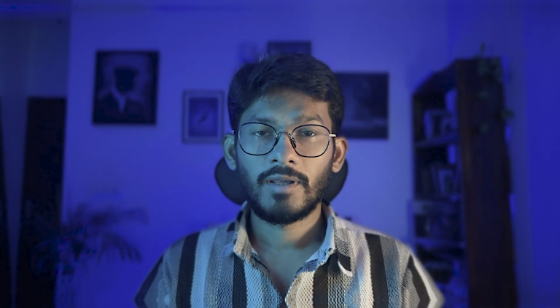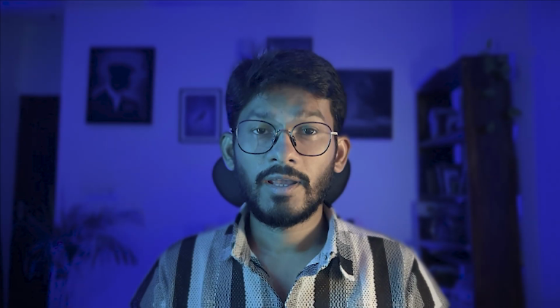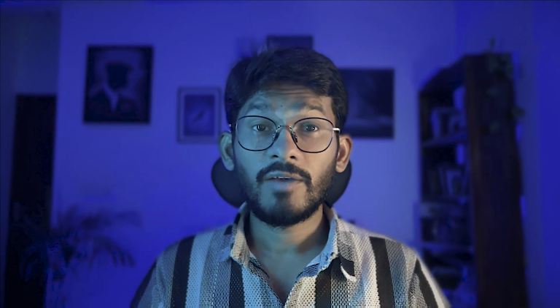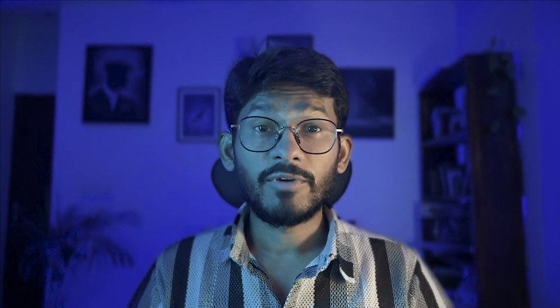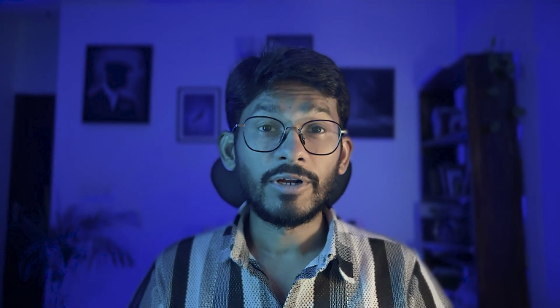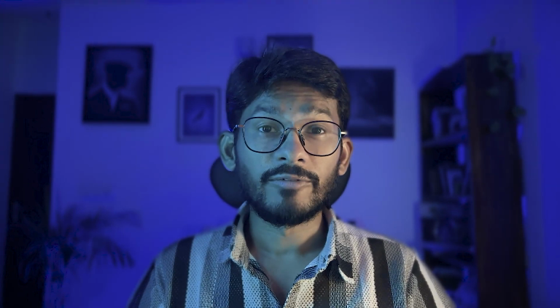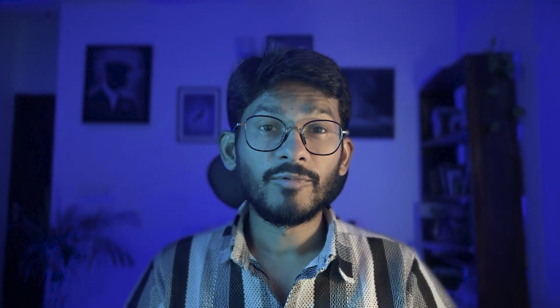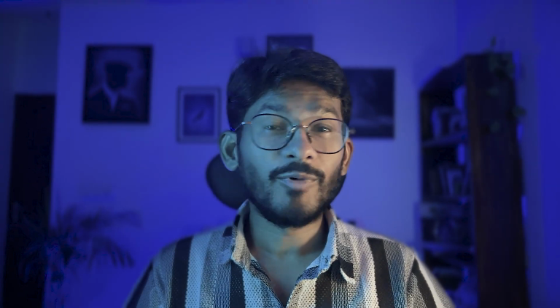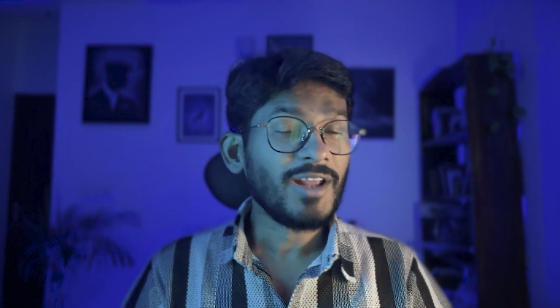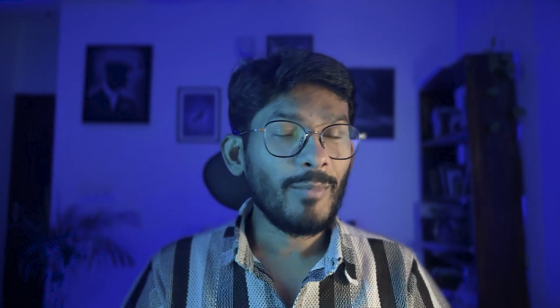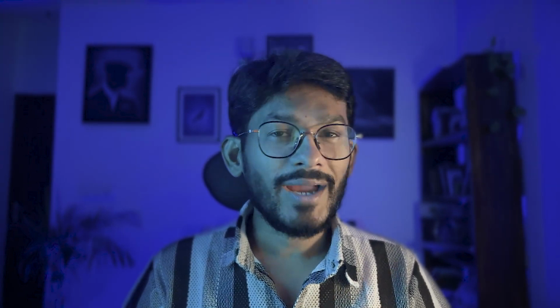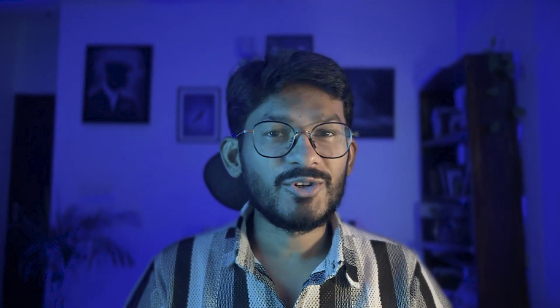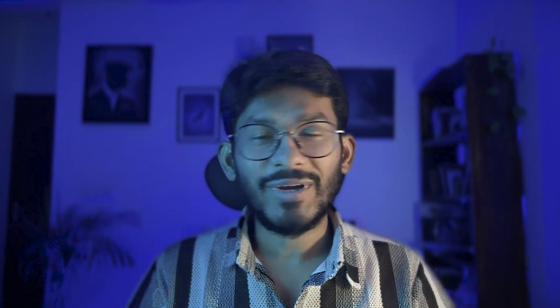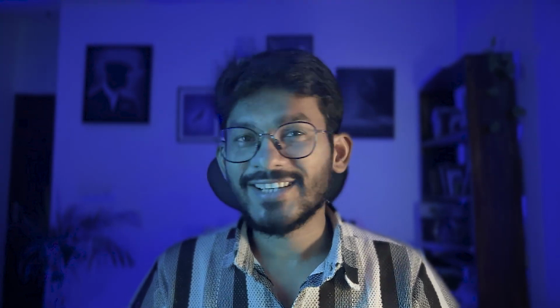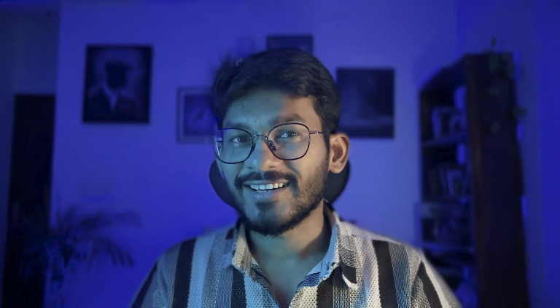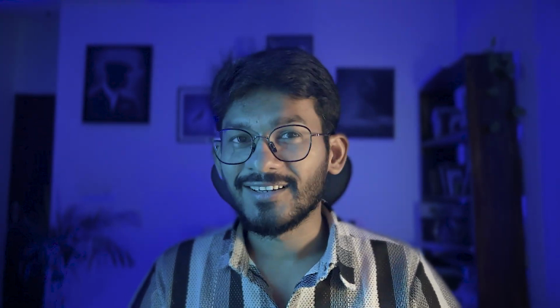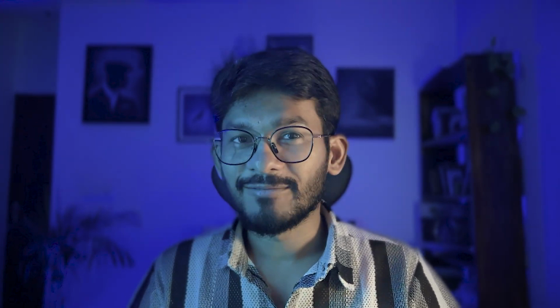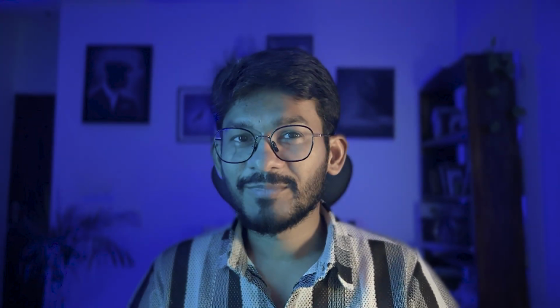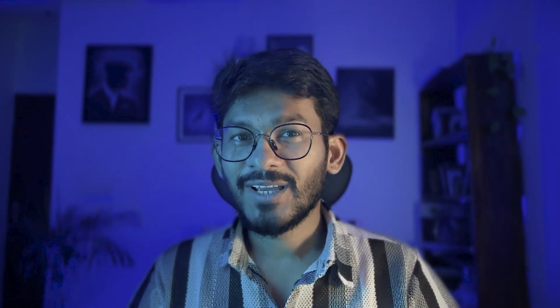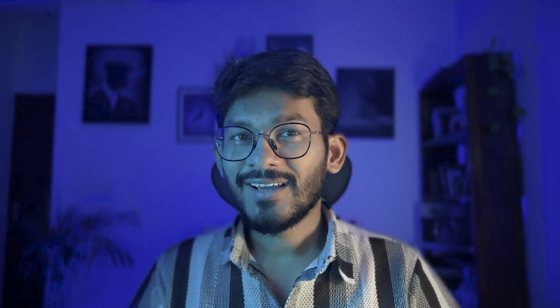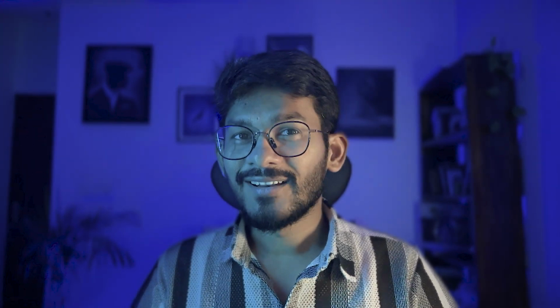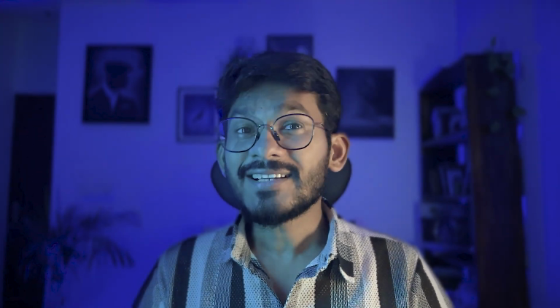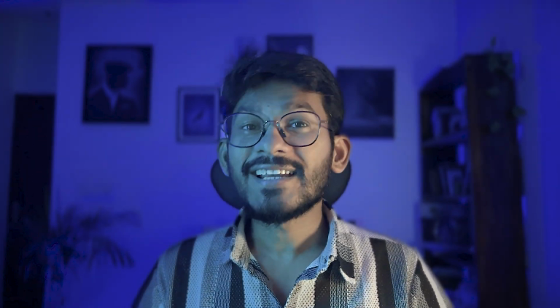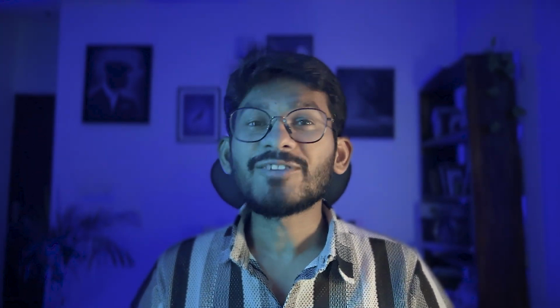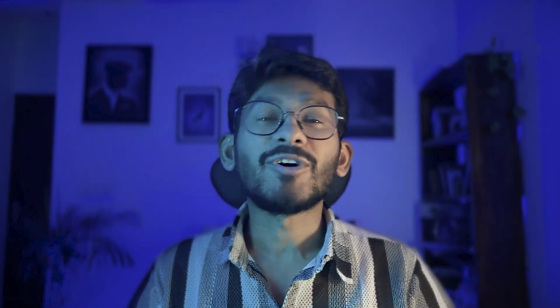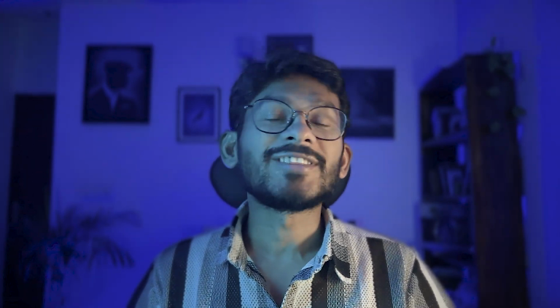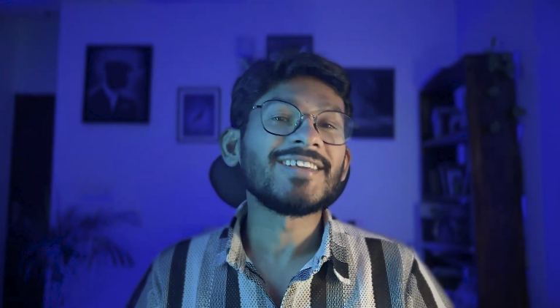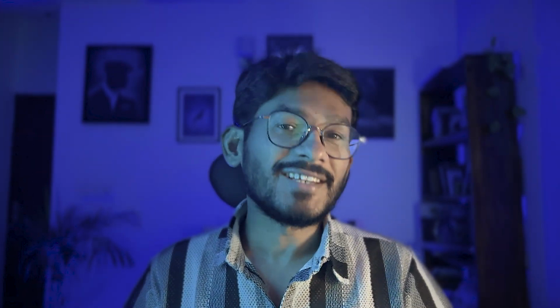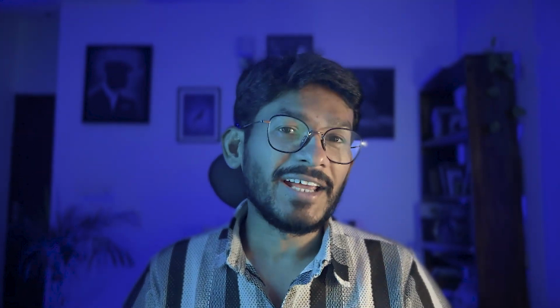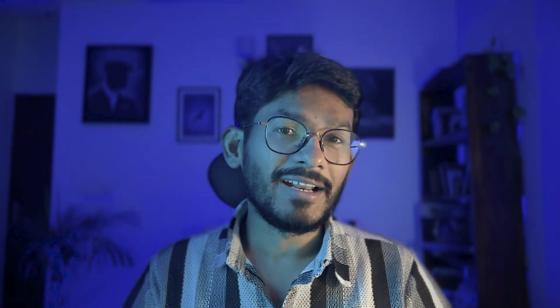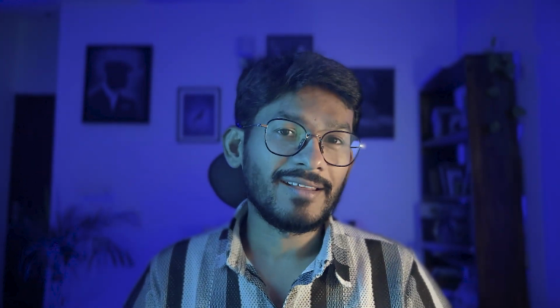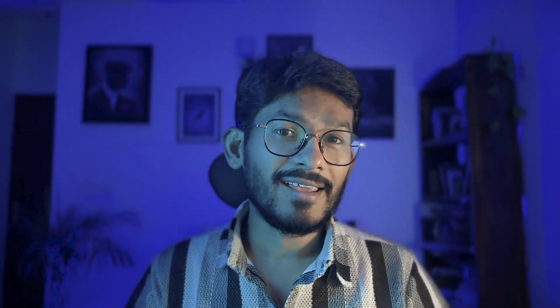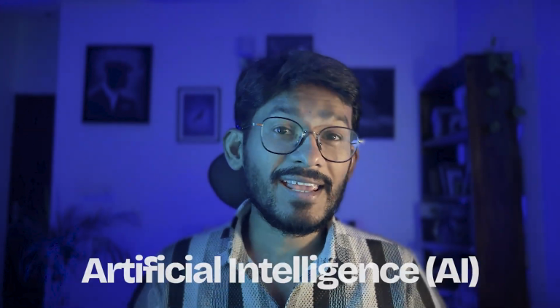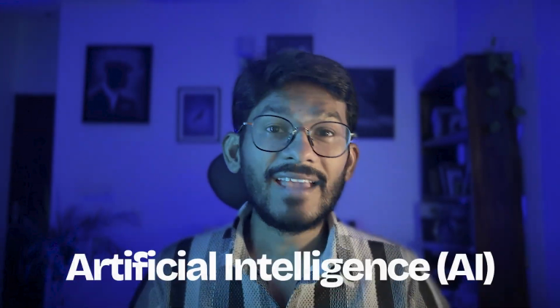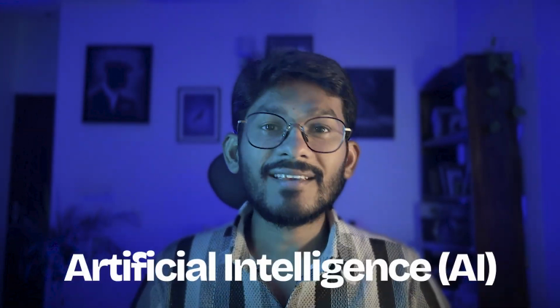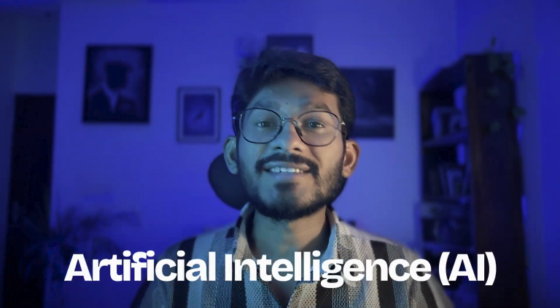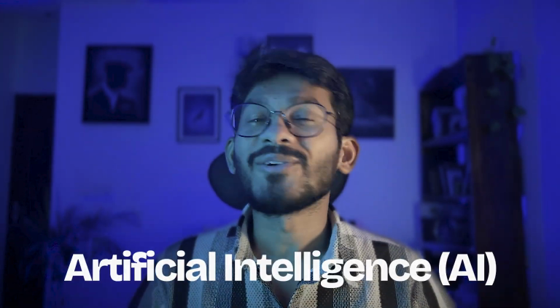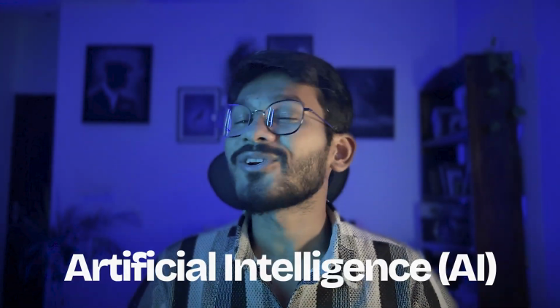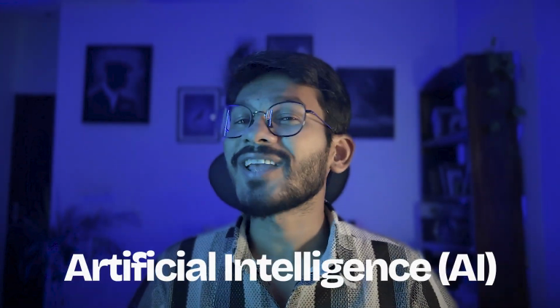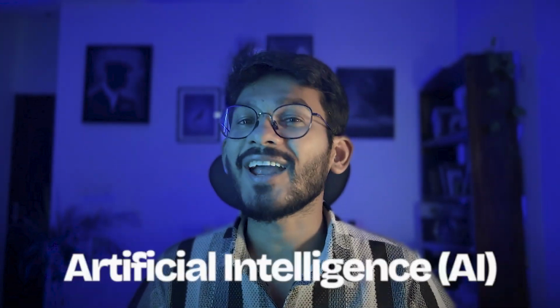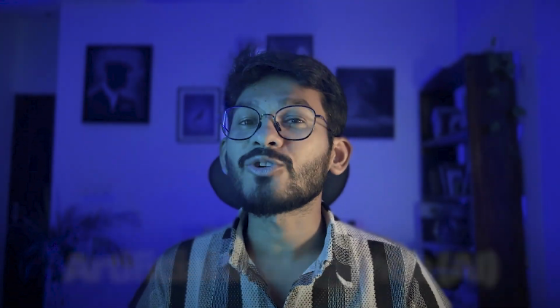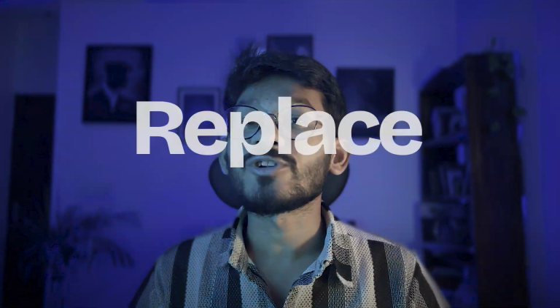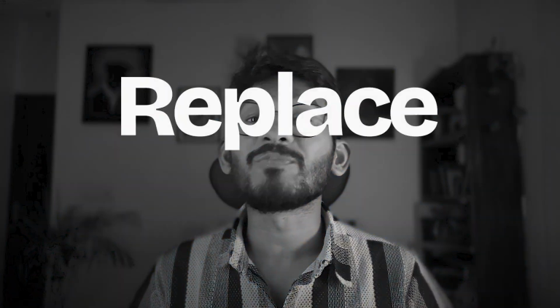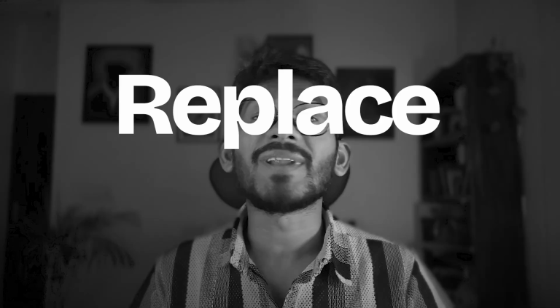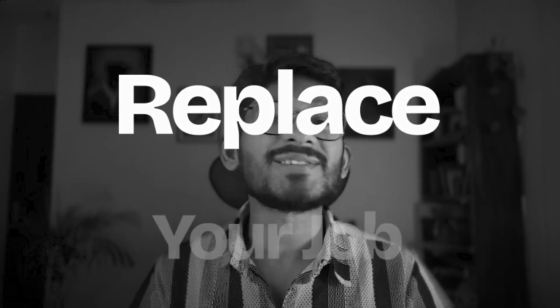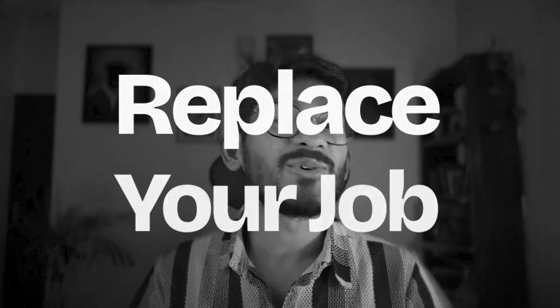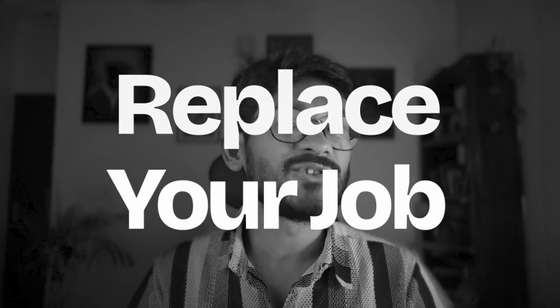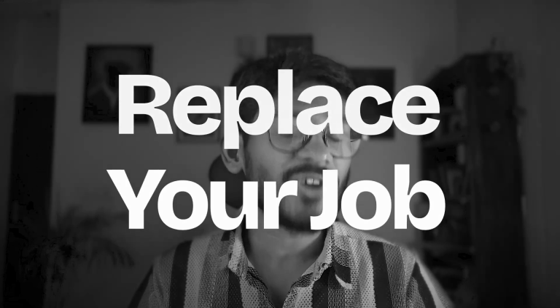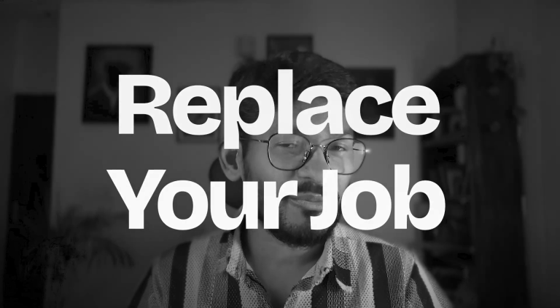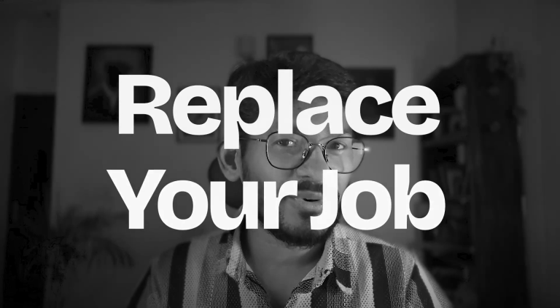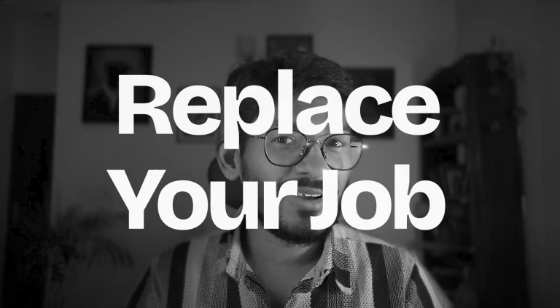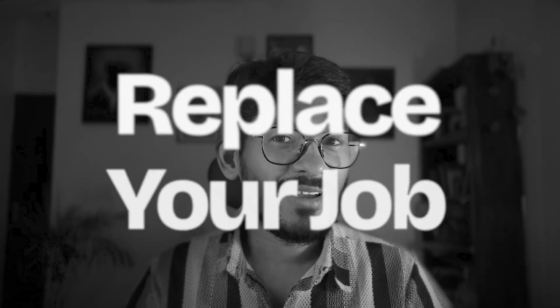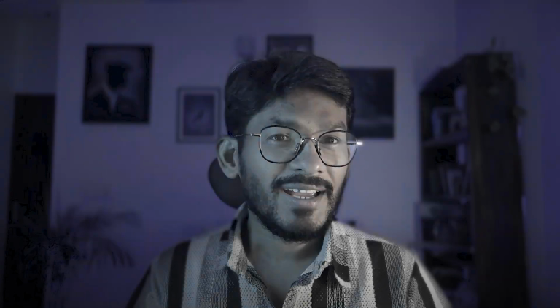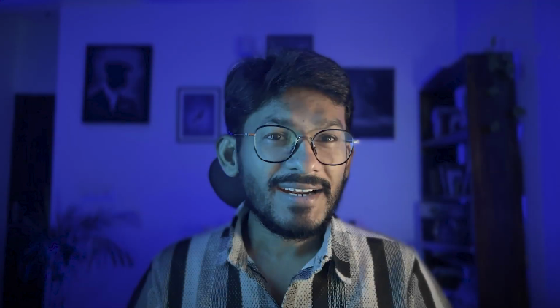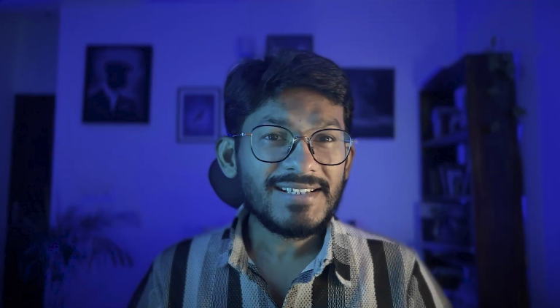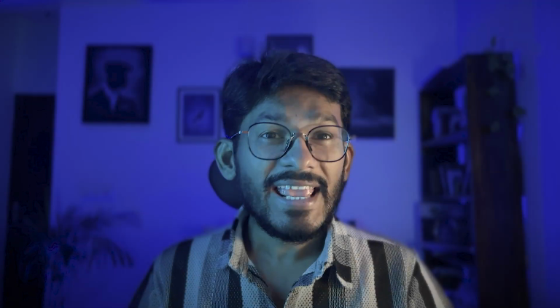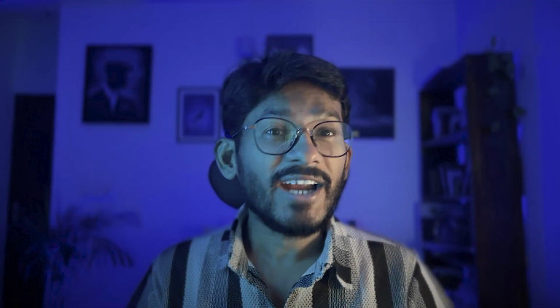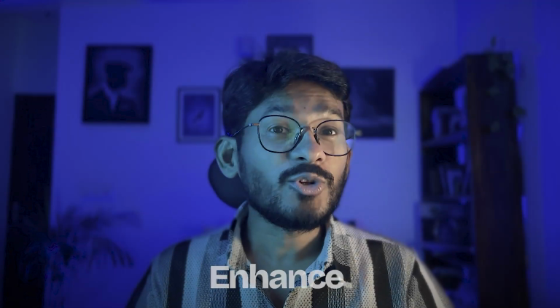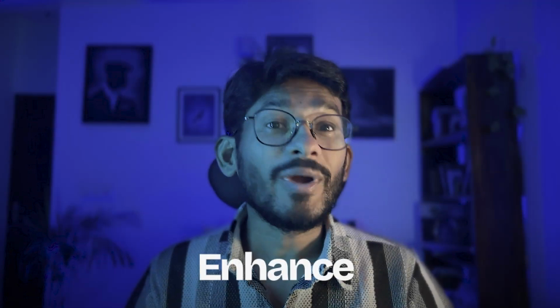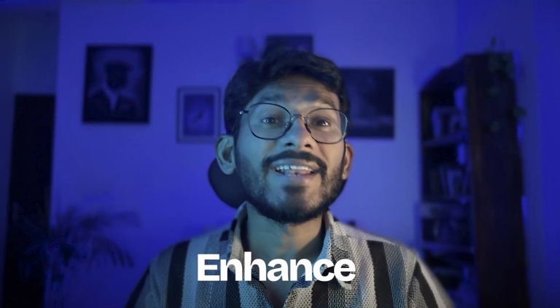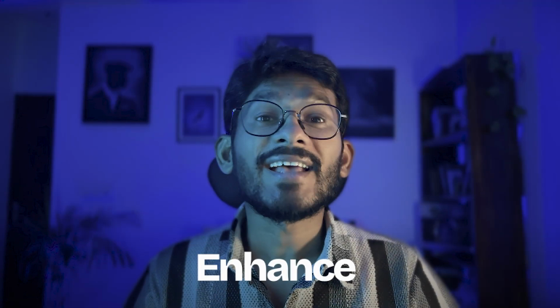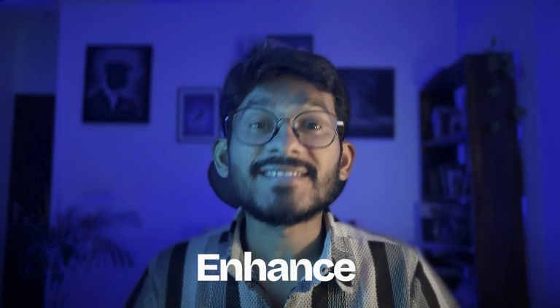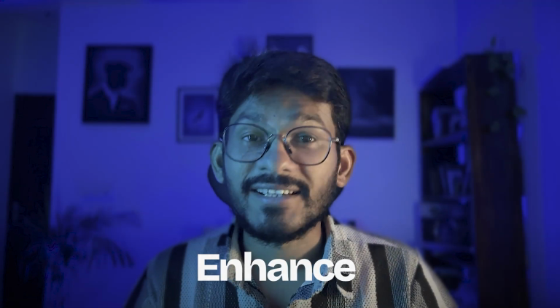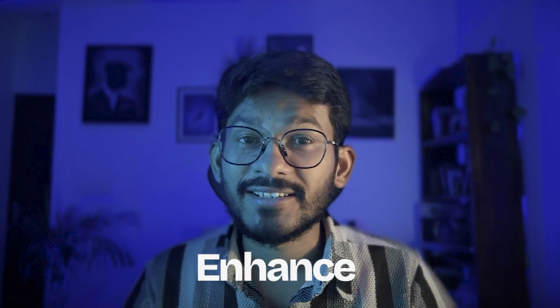Hey everyone, welcome back to my channel. Let's get one thing clear: AI is not here to replace your job. It's here to enhance it.